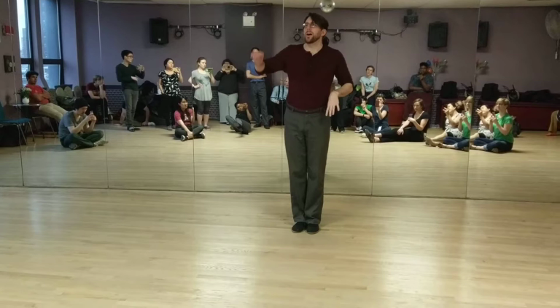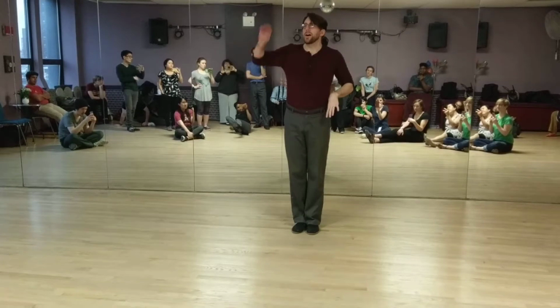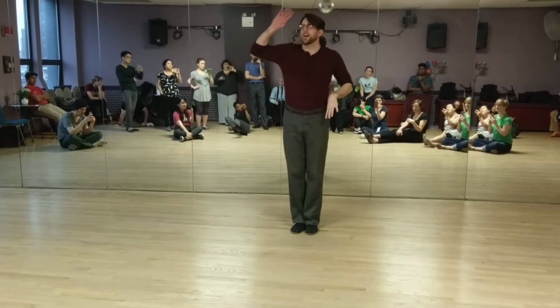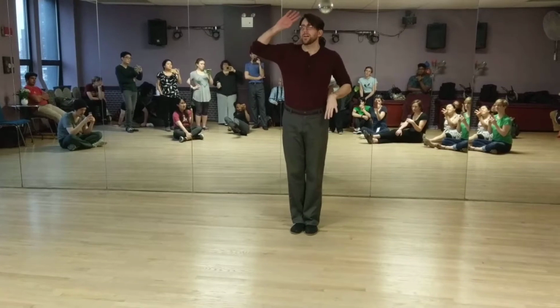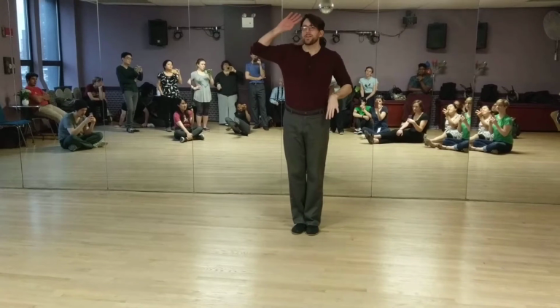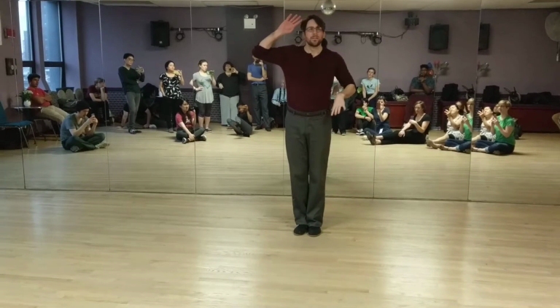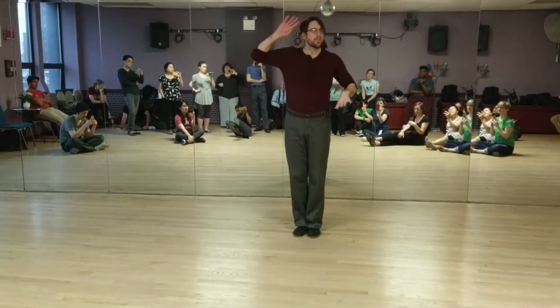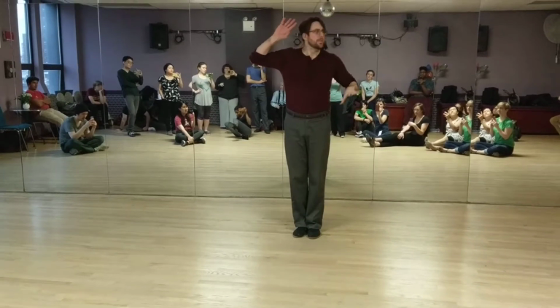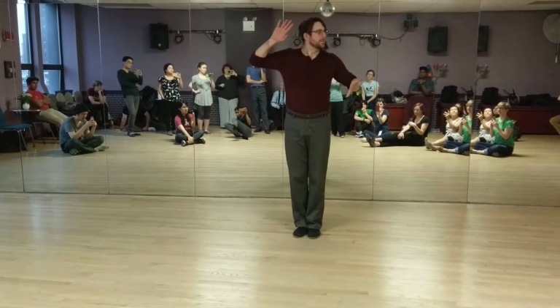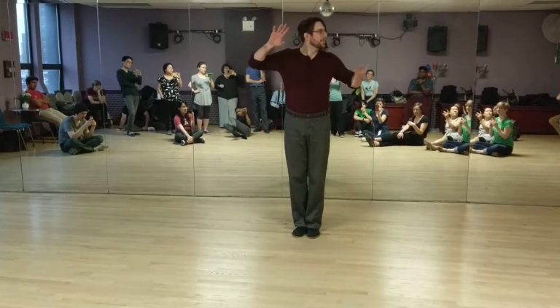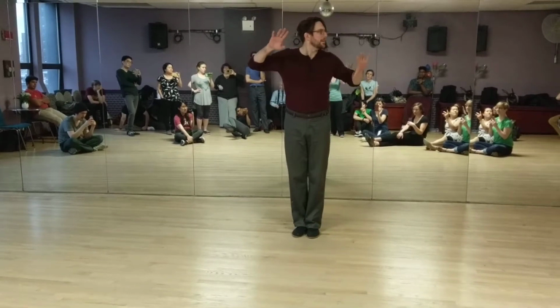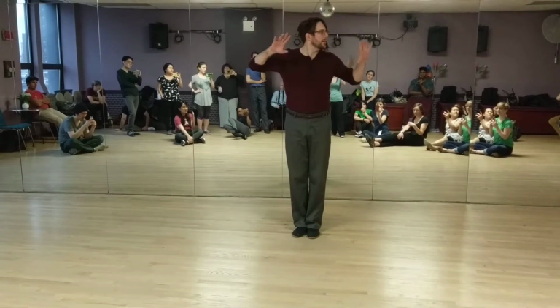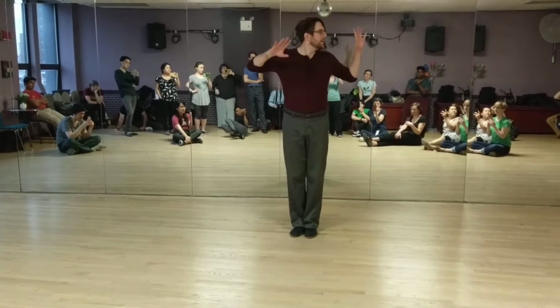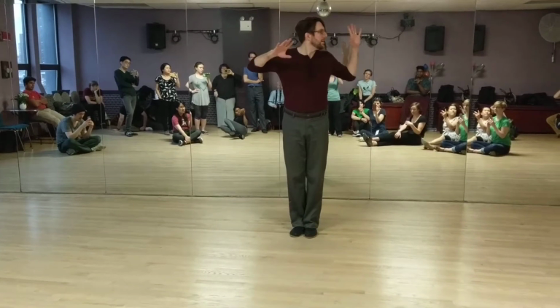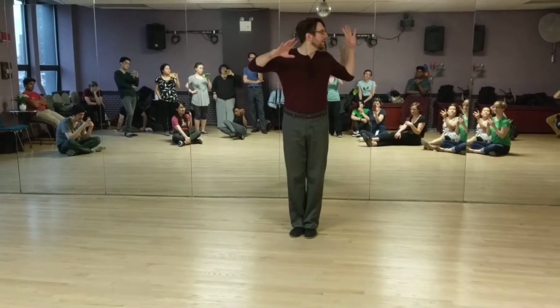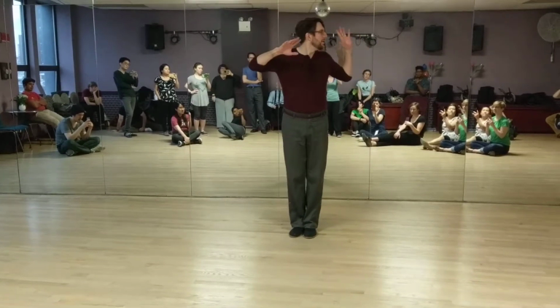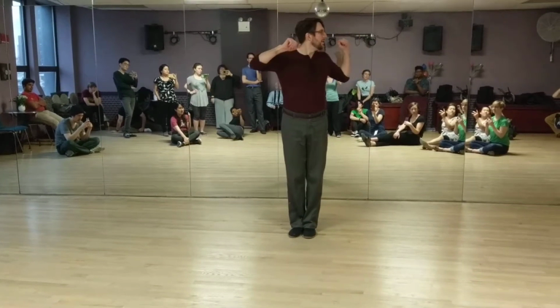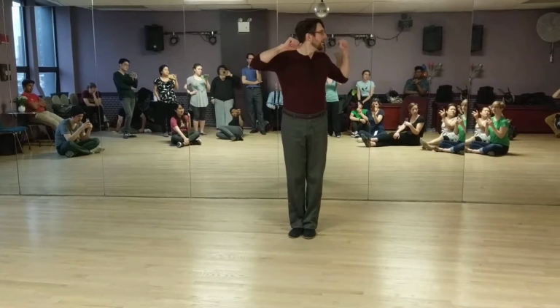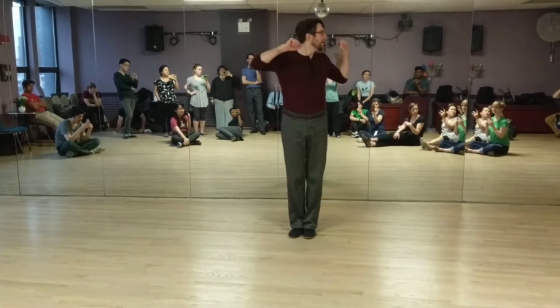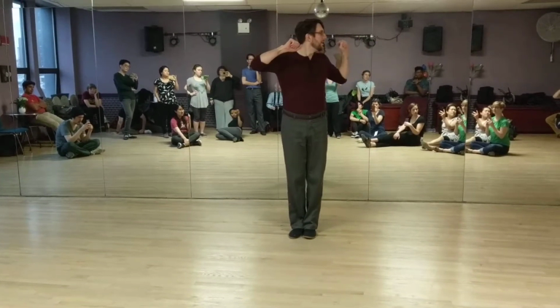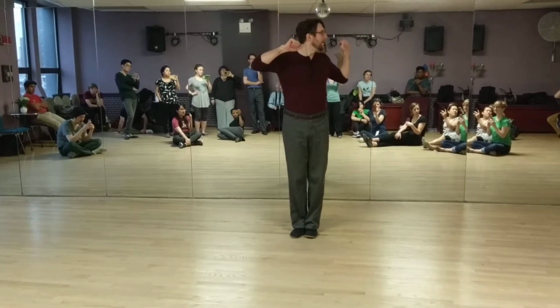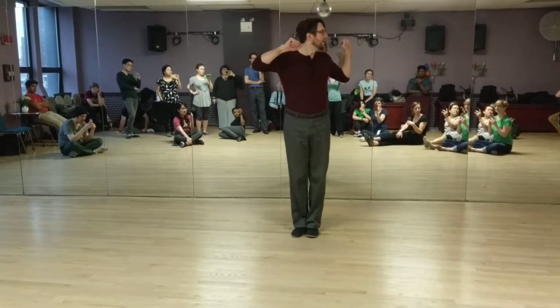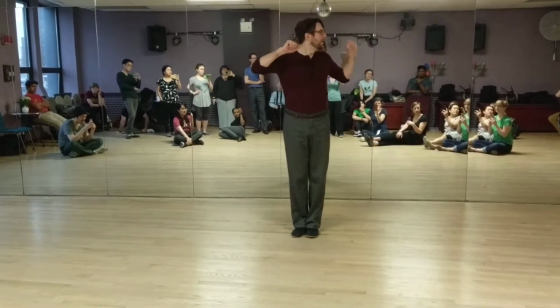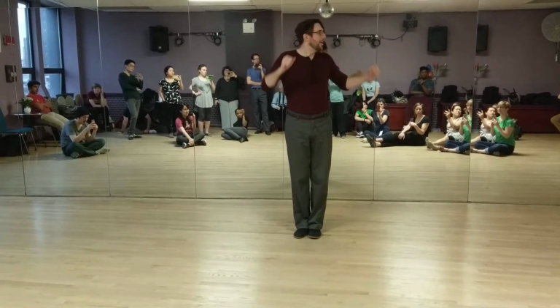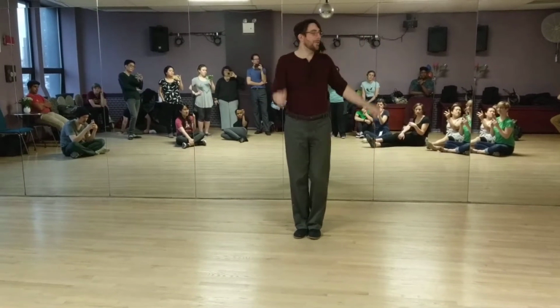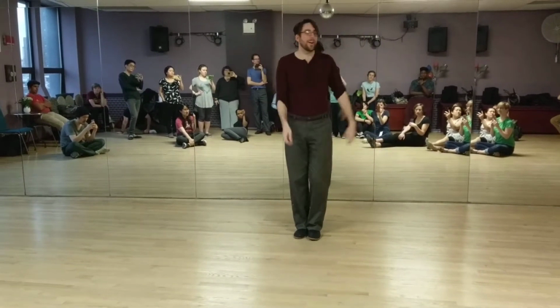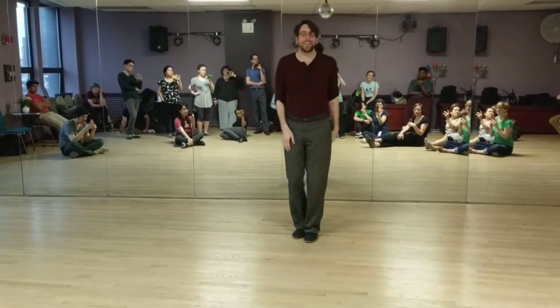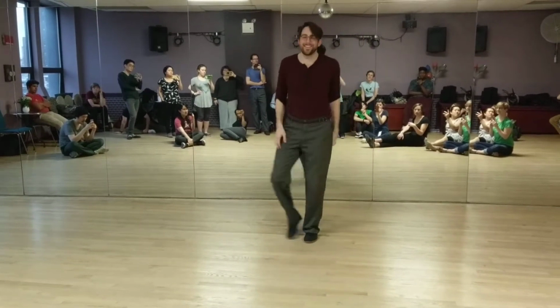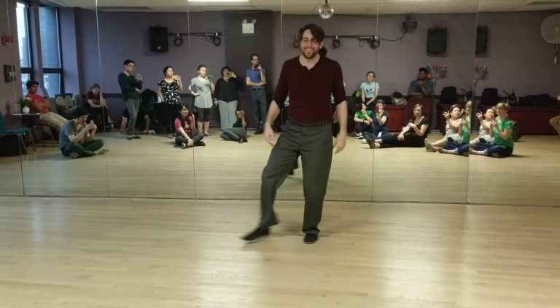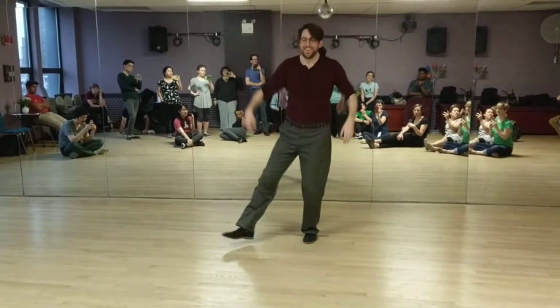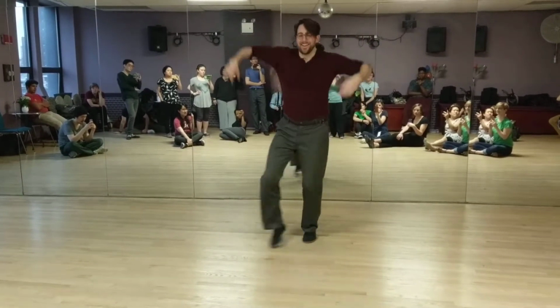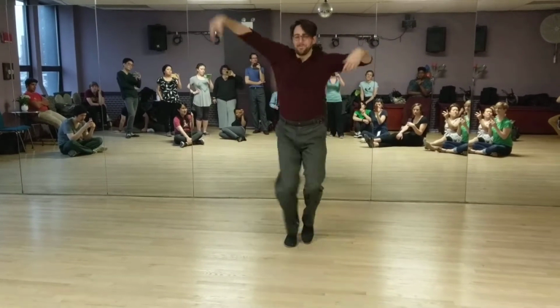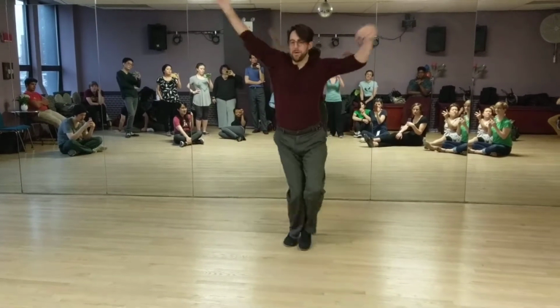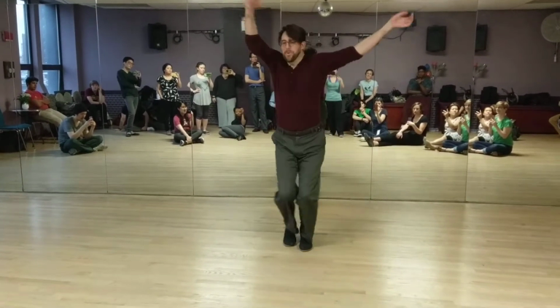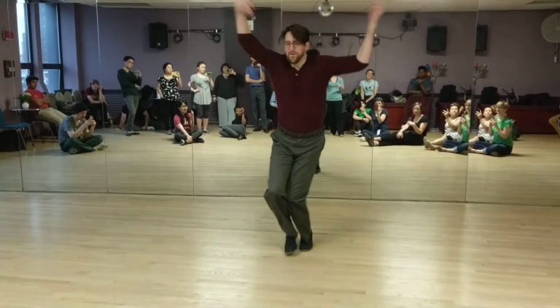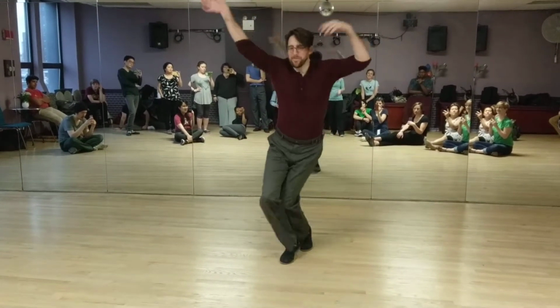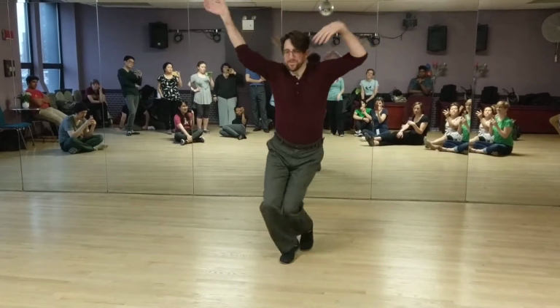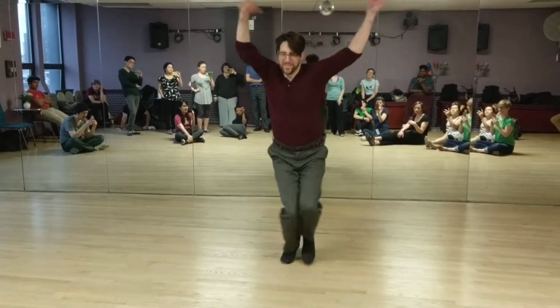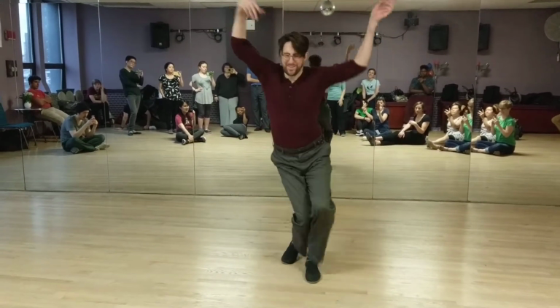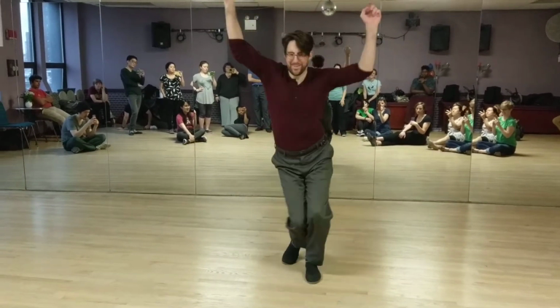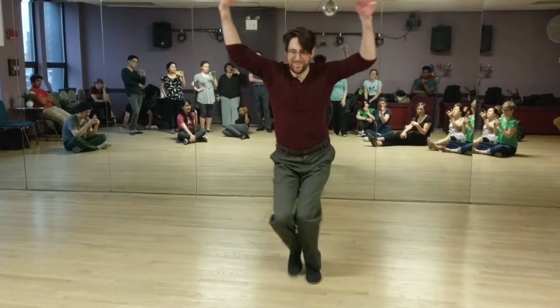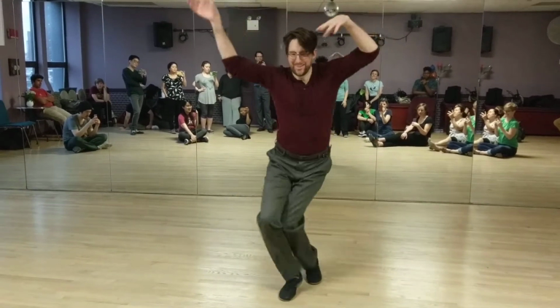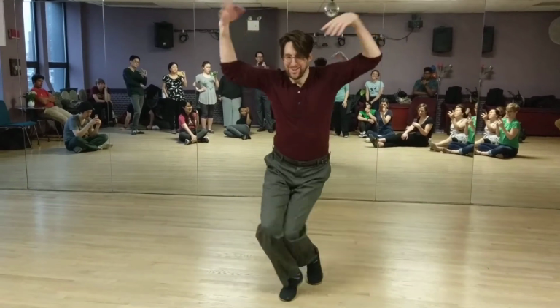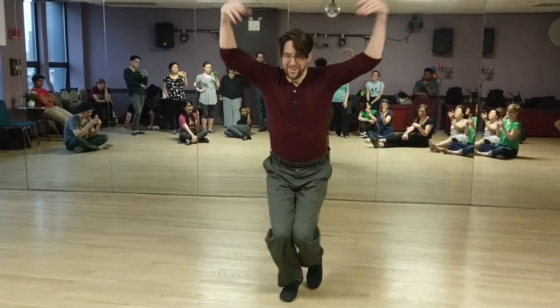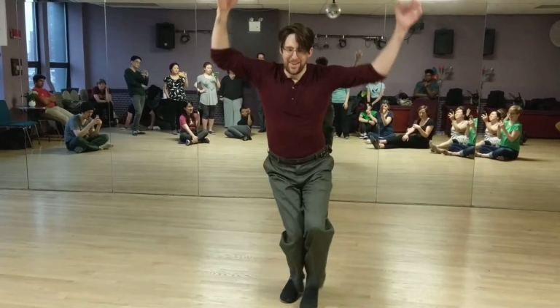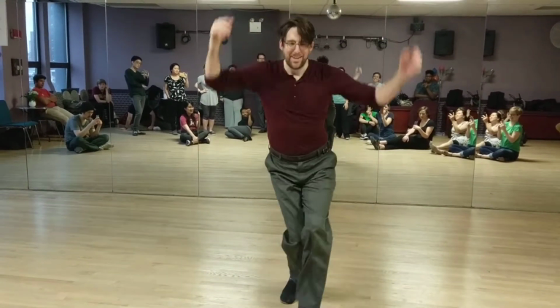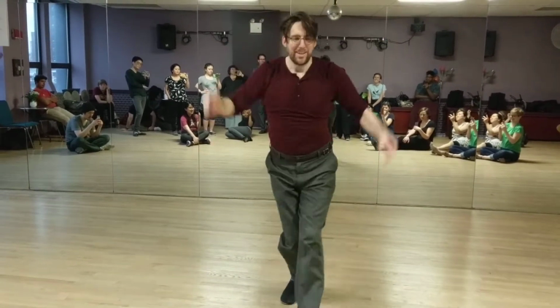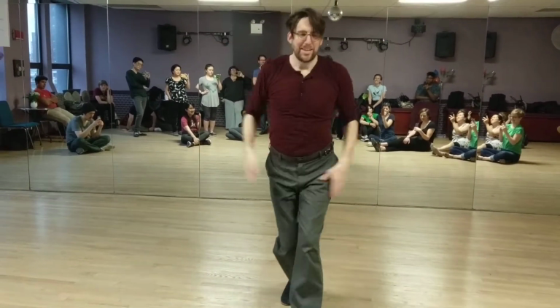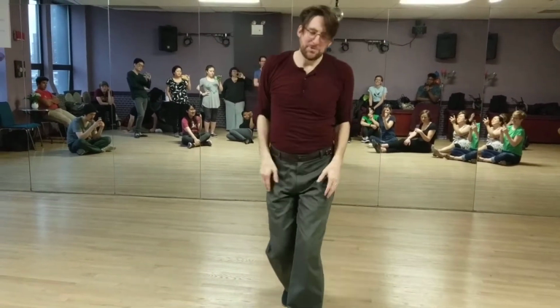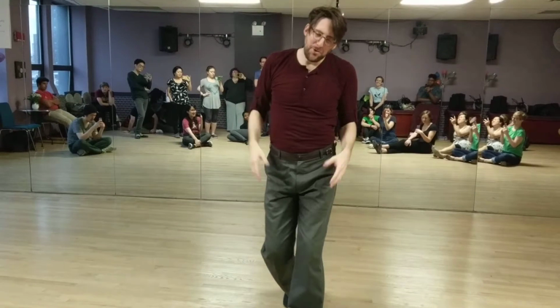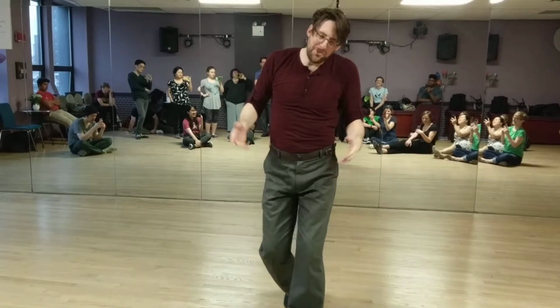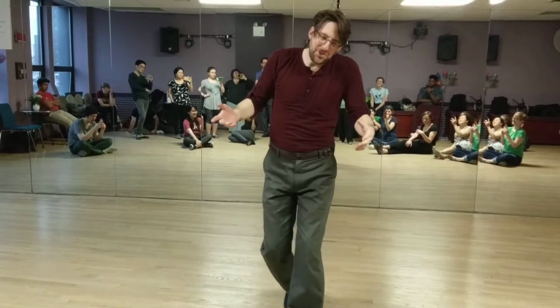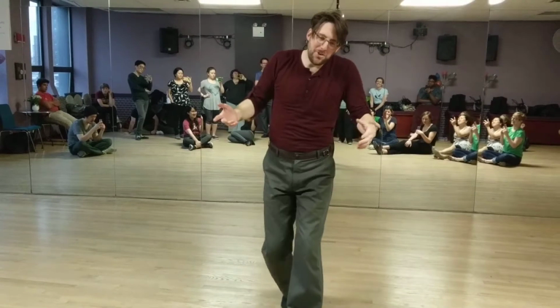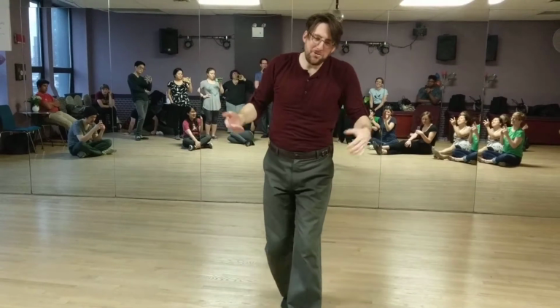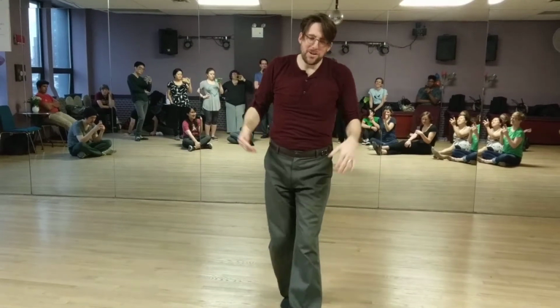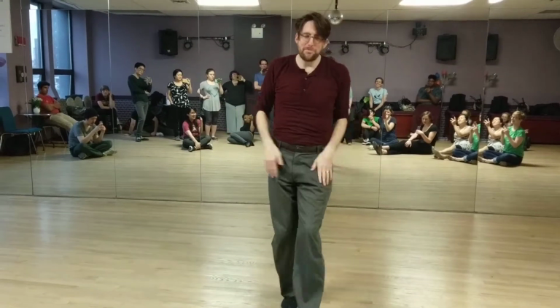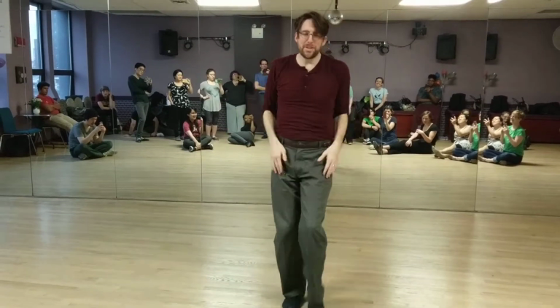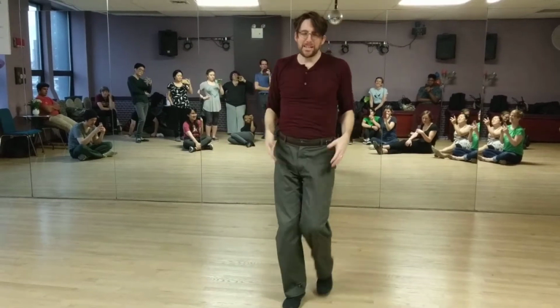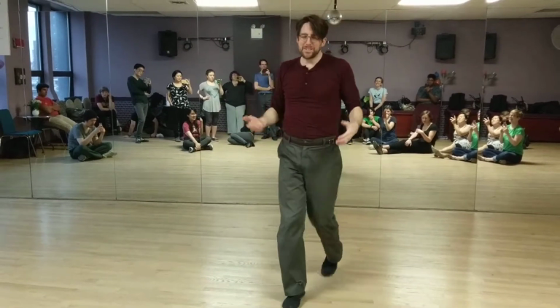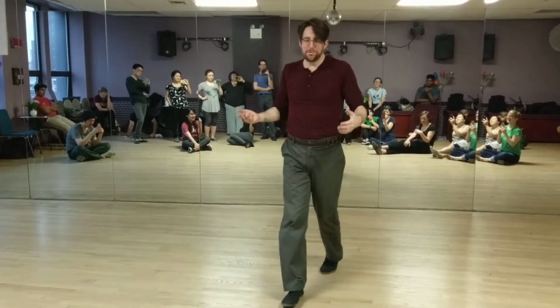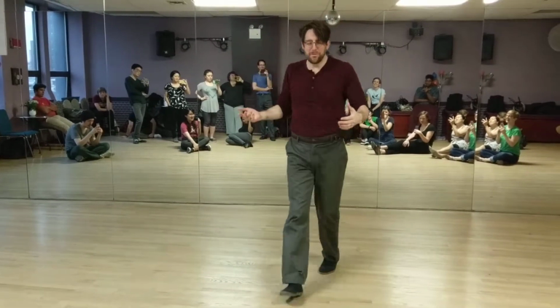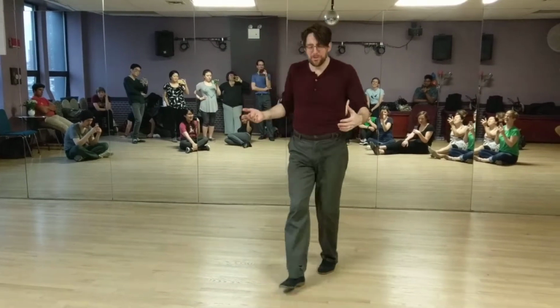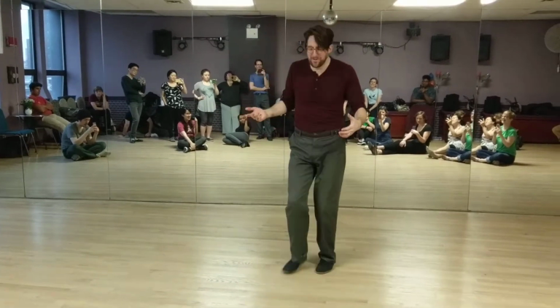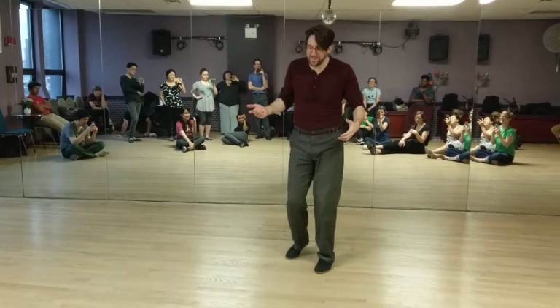Muppet arms. That's more of a joke one, but it can still be really fun.